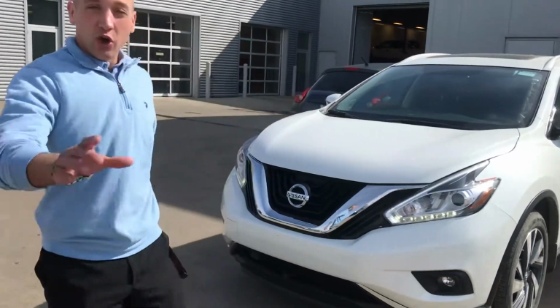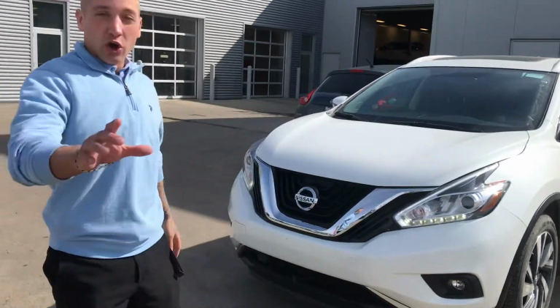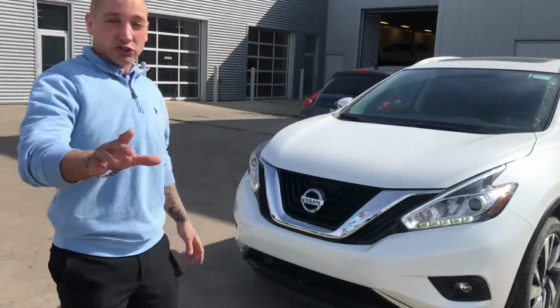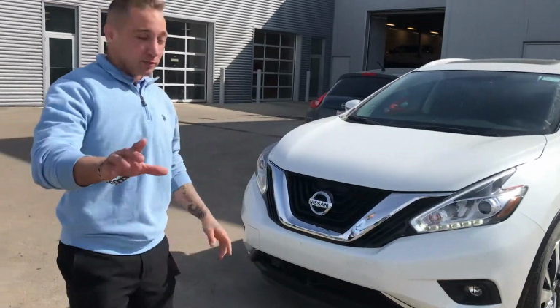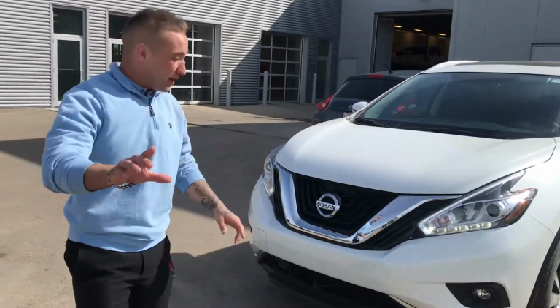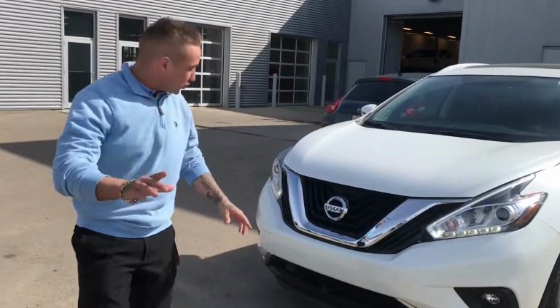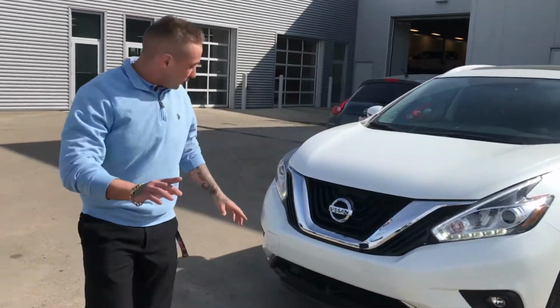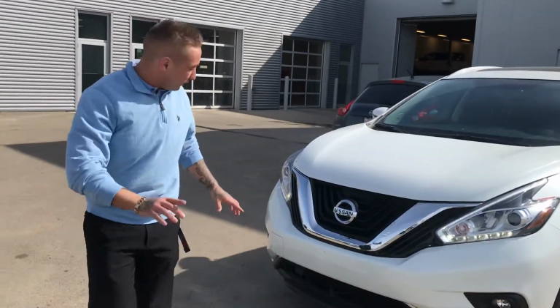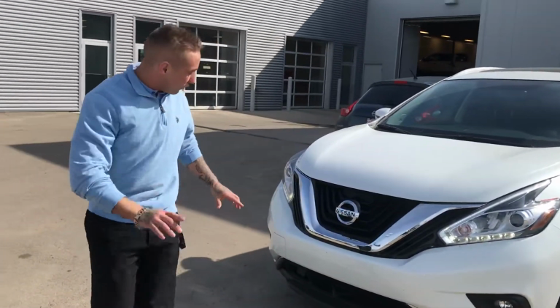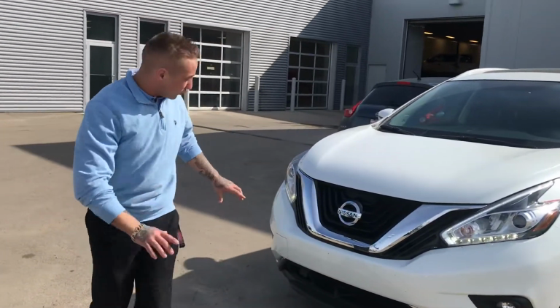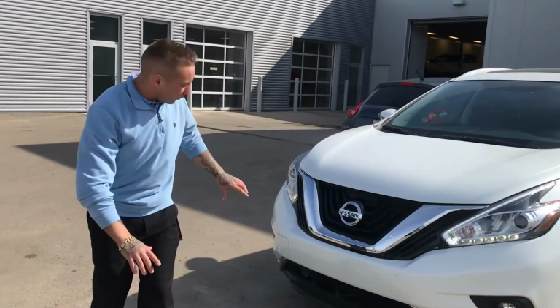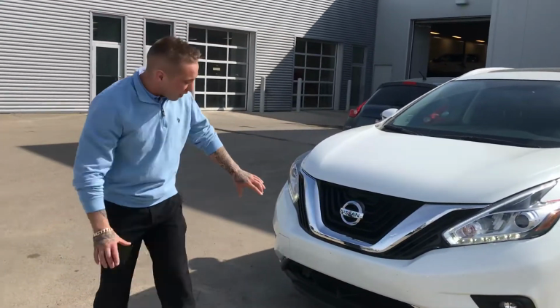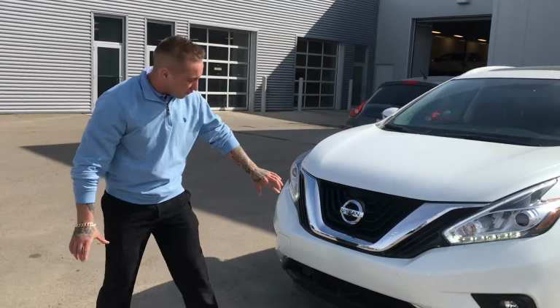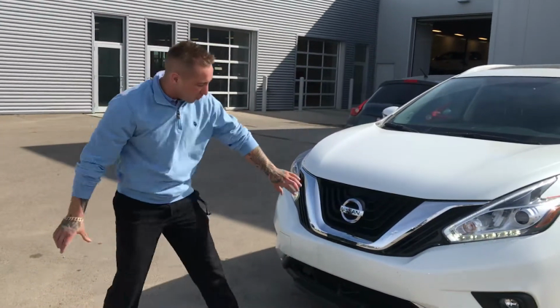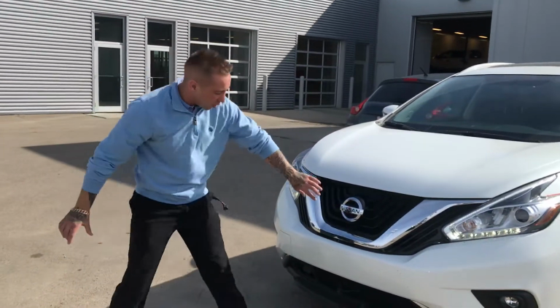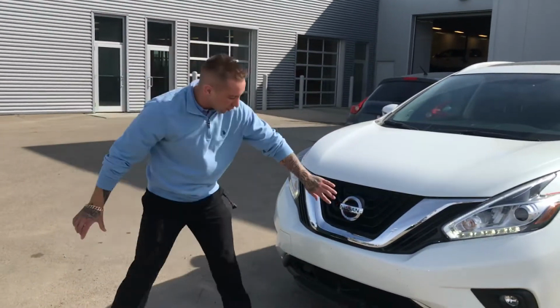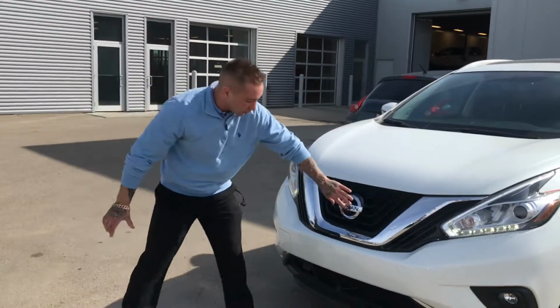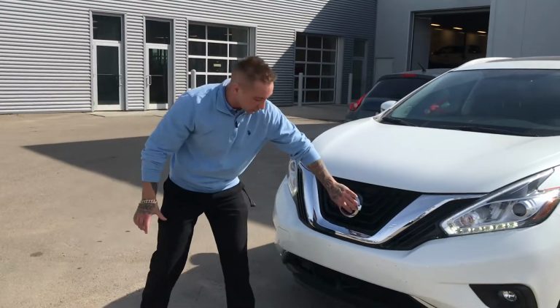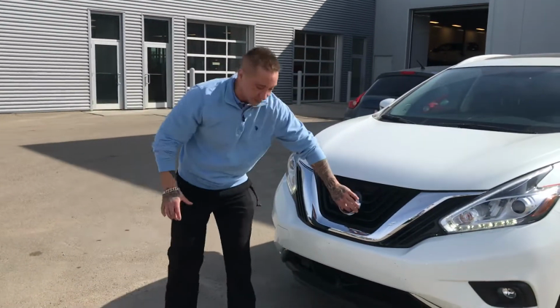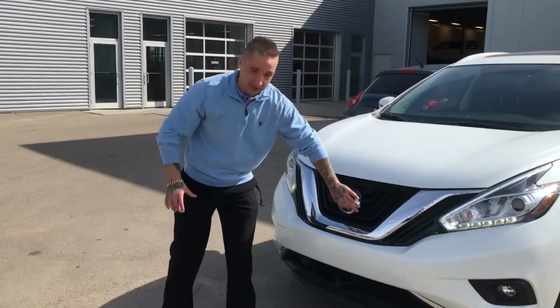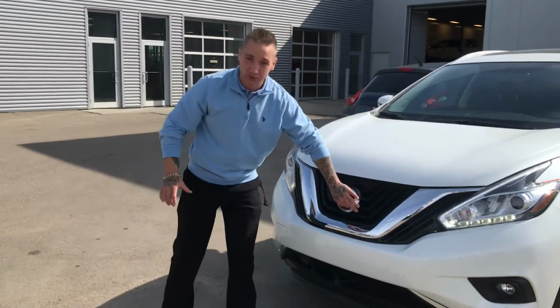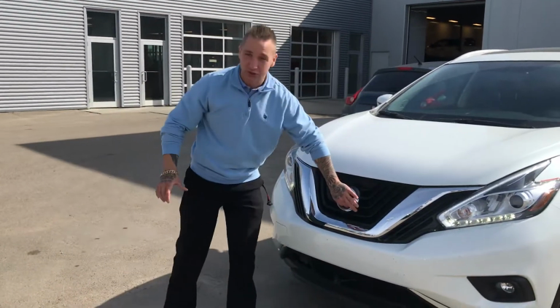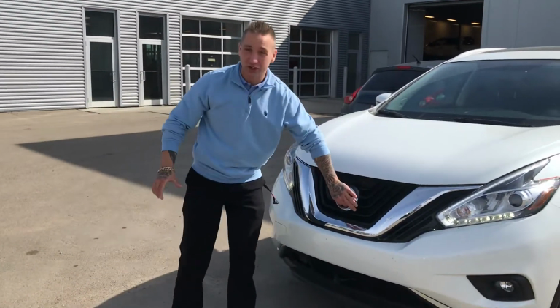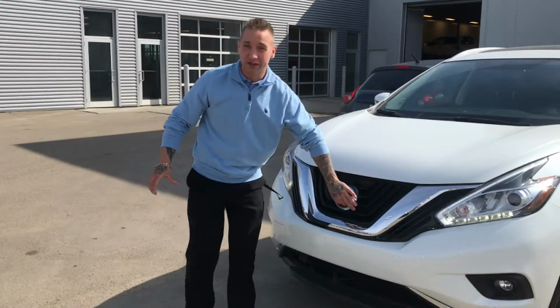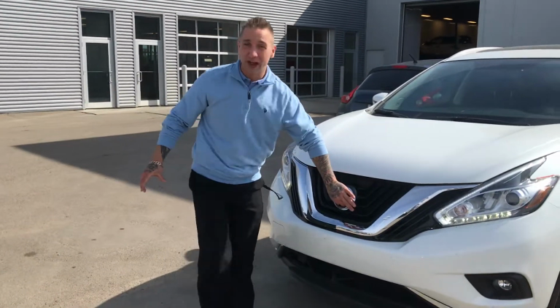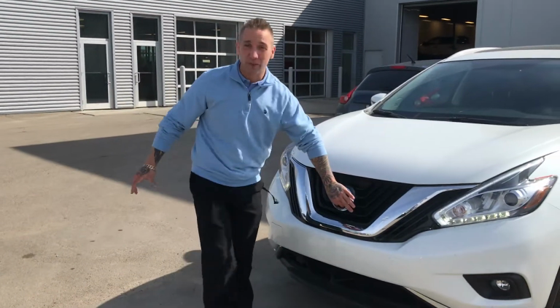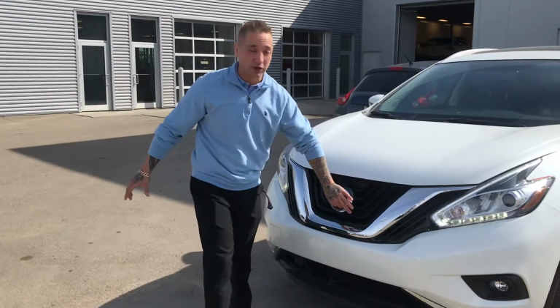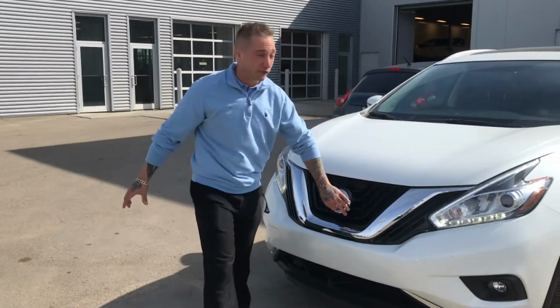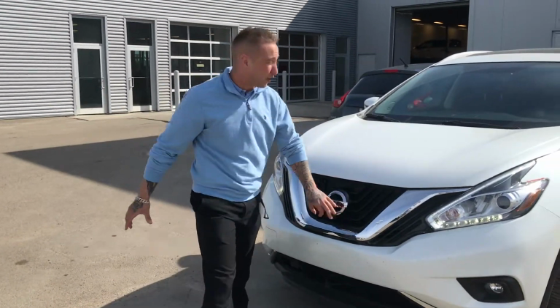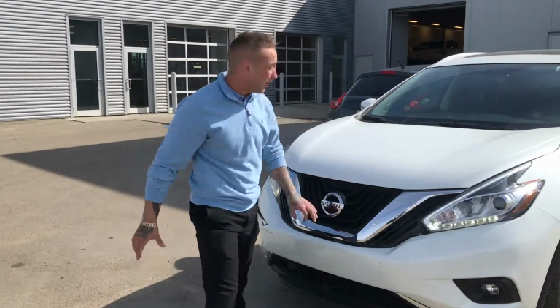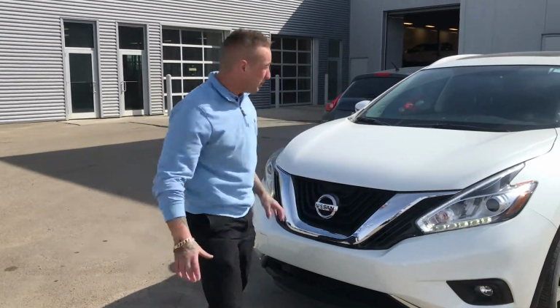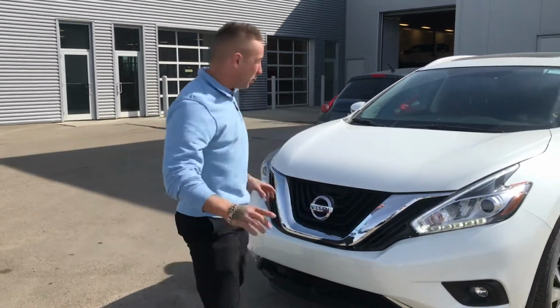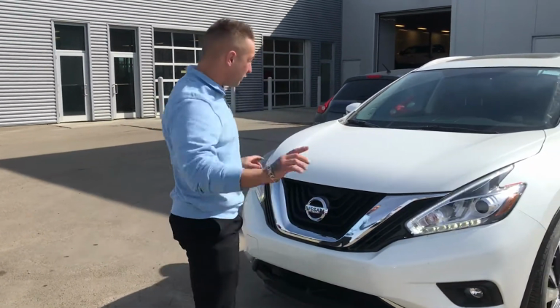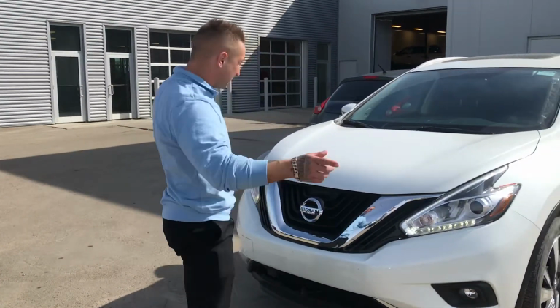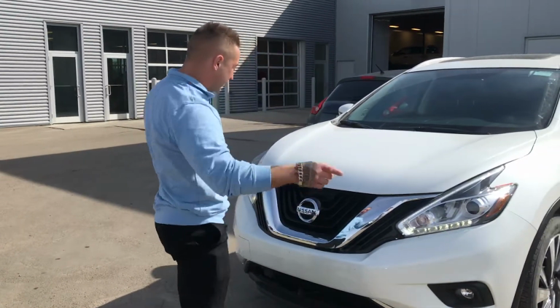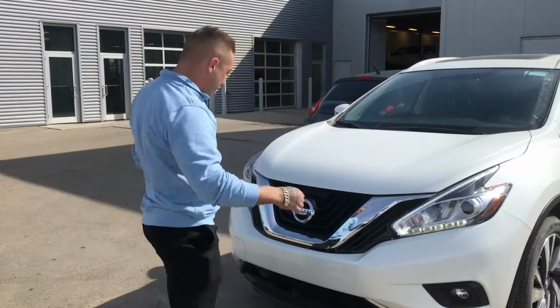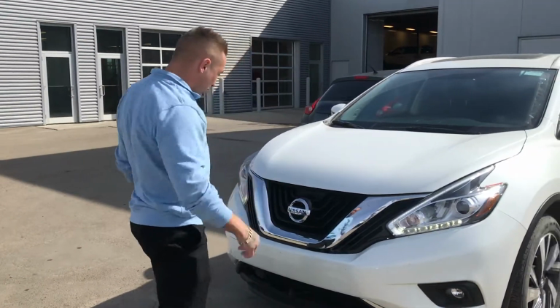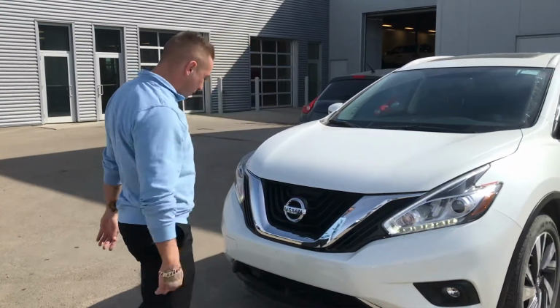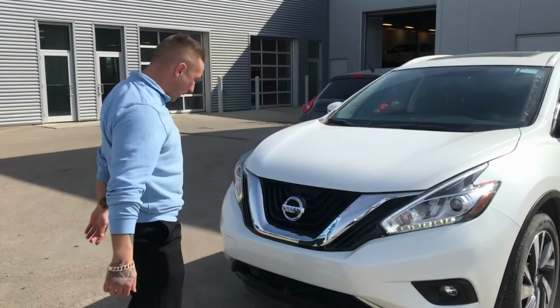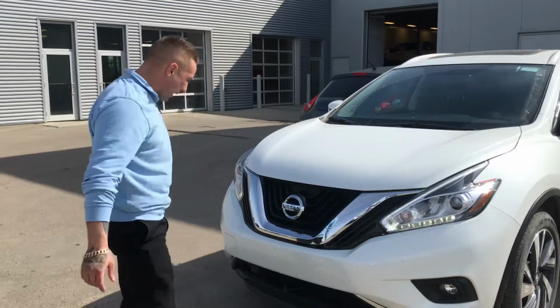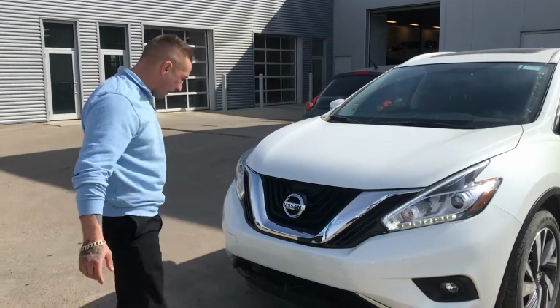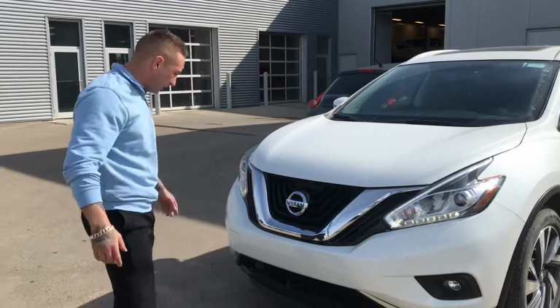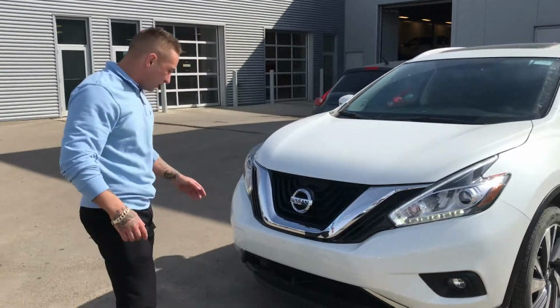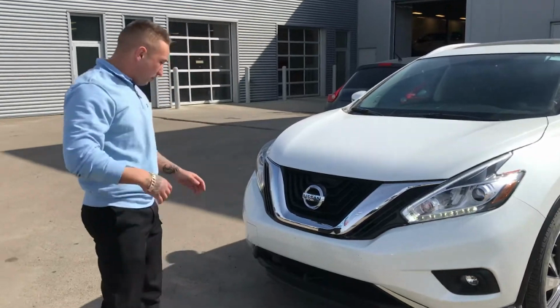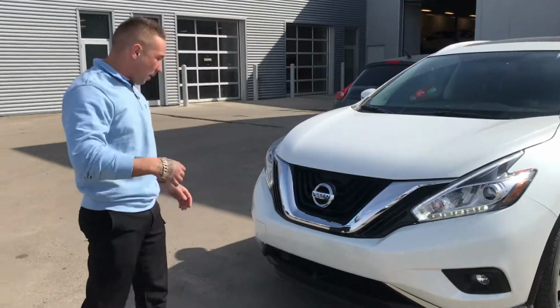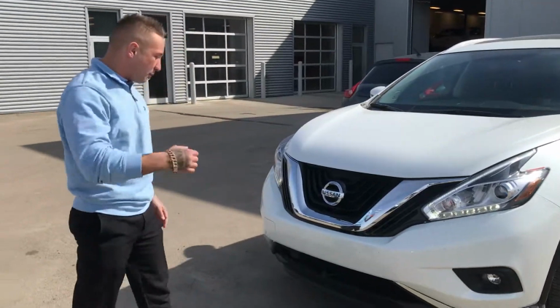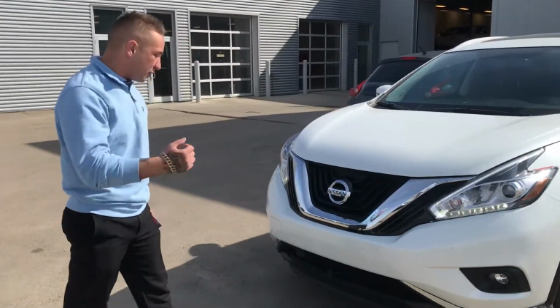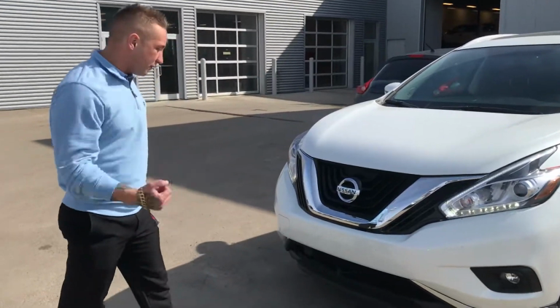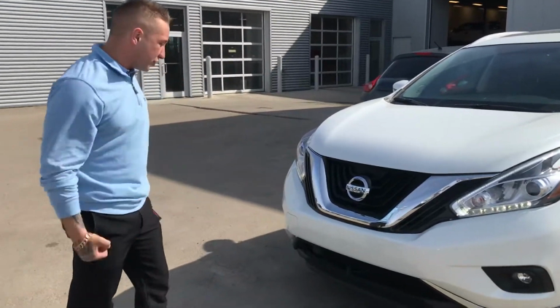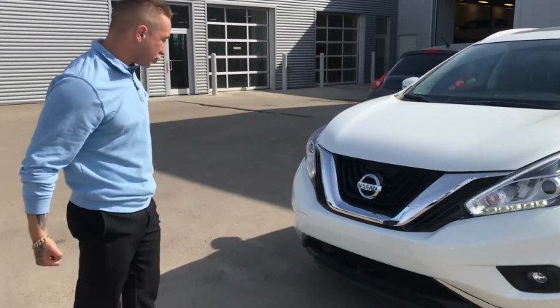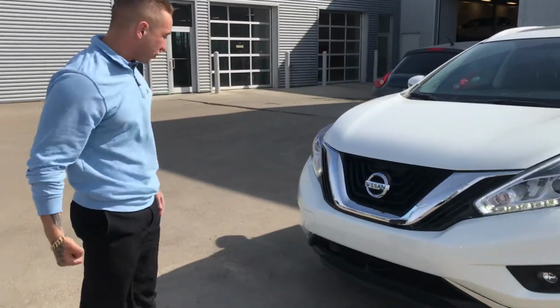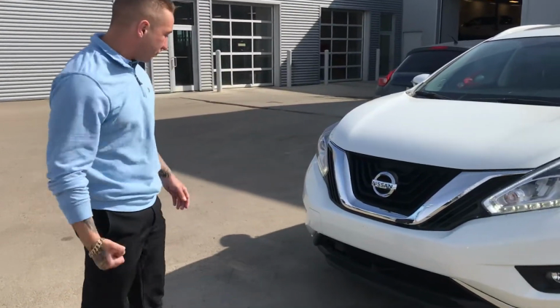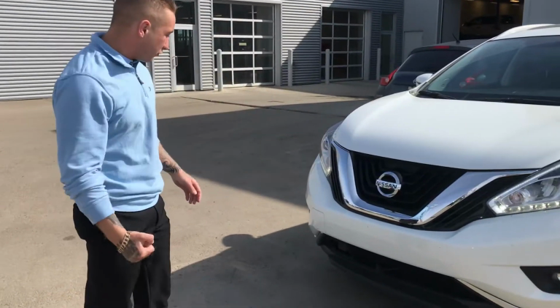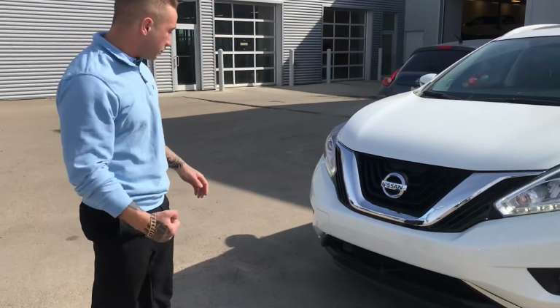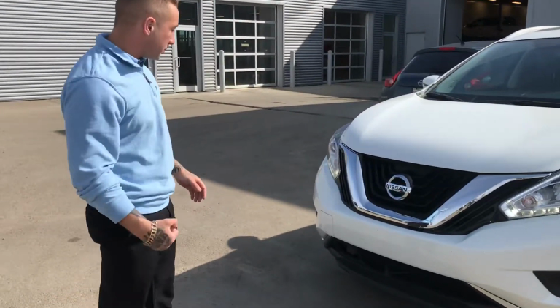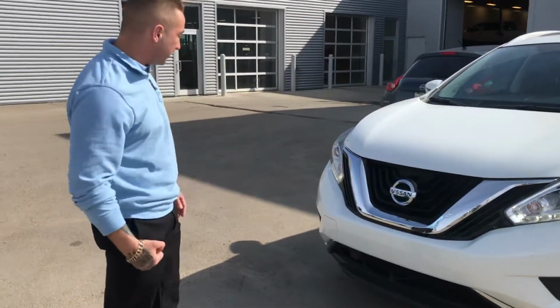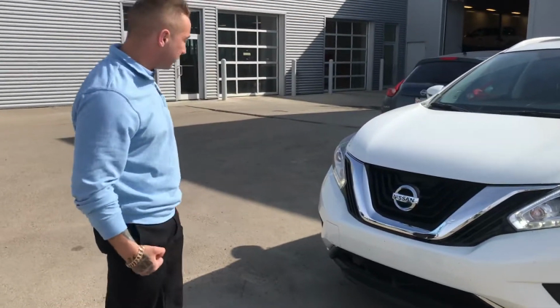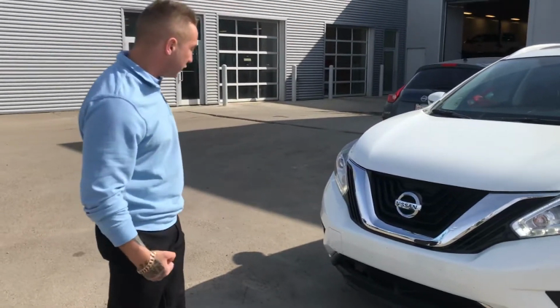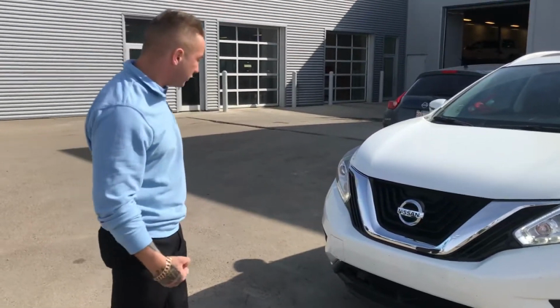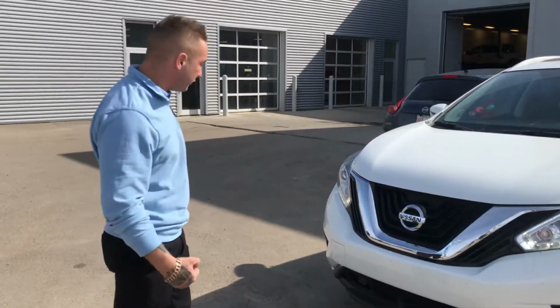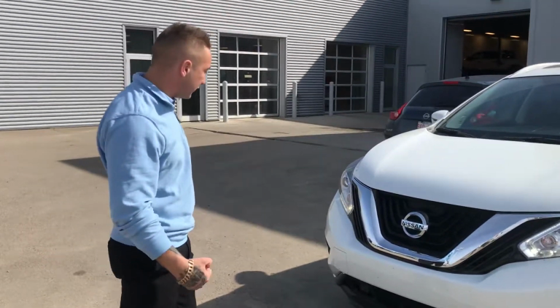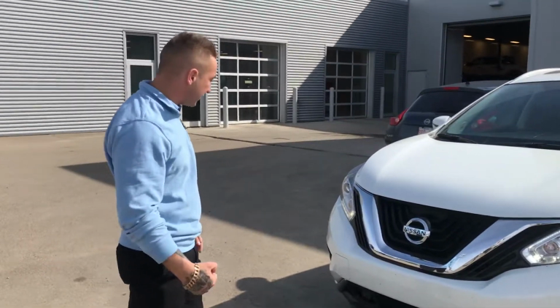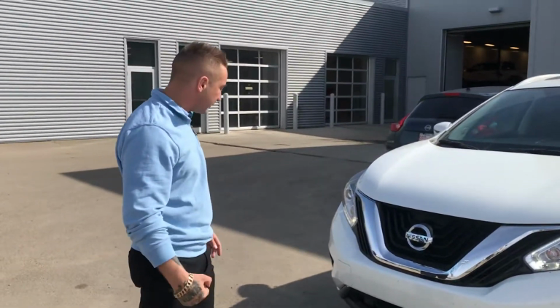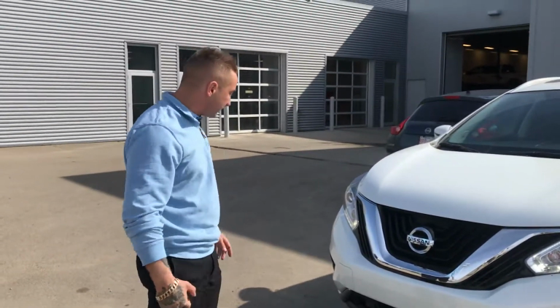You also mentioned on the phone the round view monitor system. You've got a camera on the front end, both here and one on the back end. Pop it in reverse and it's going to give you a full view of the vehicle.